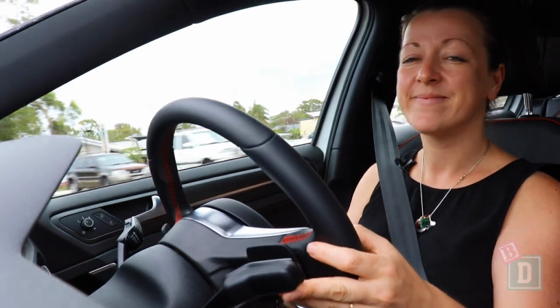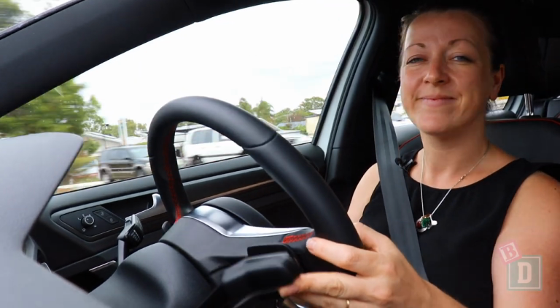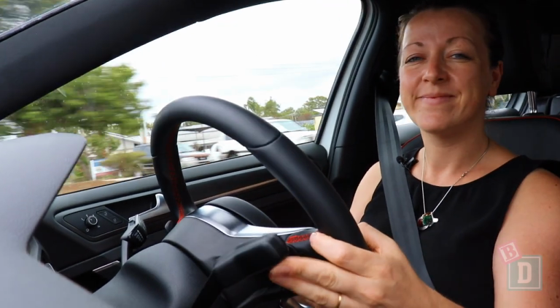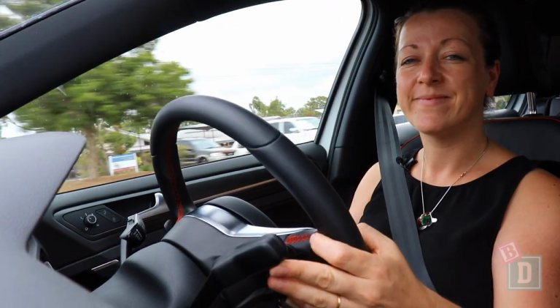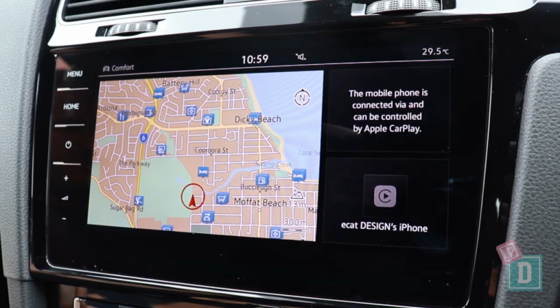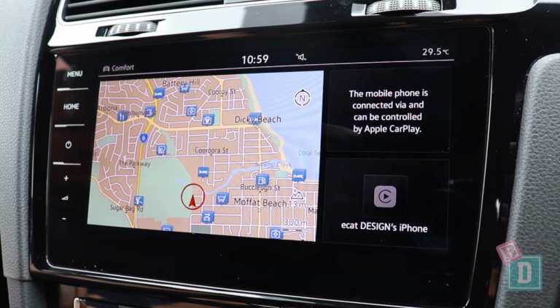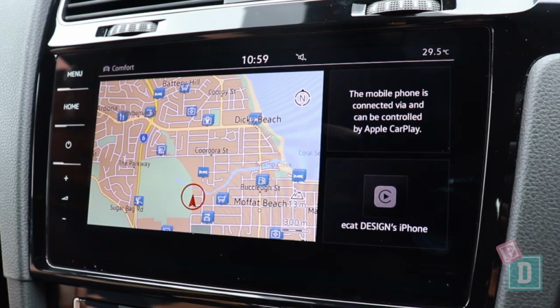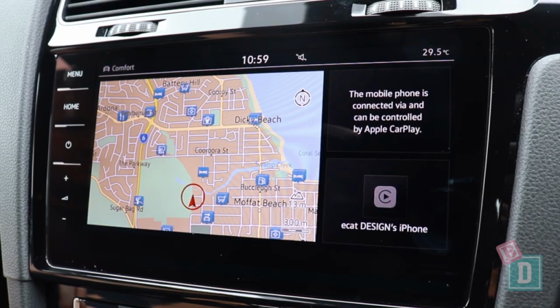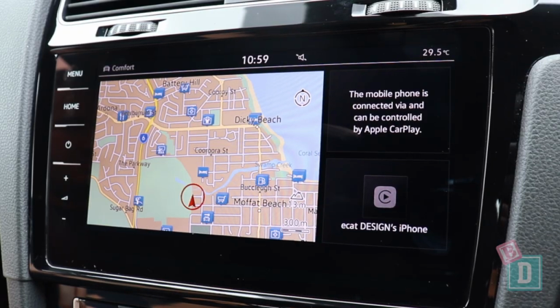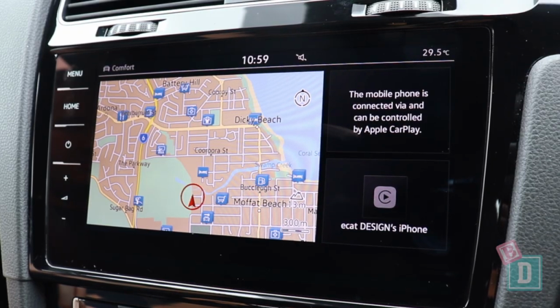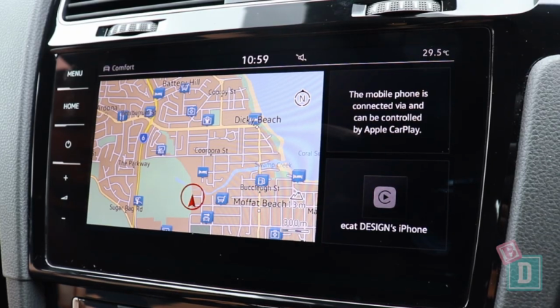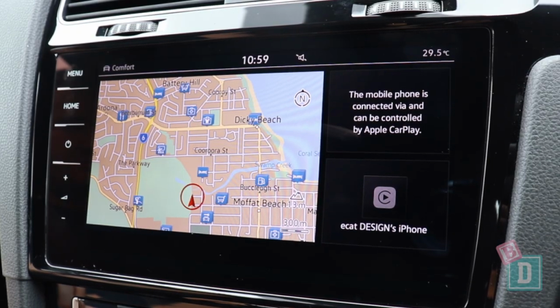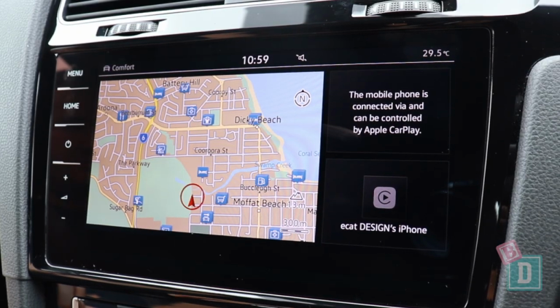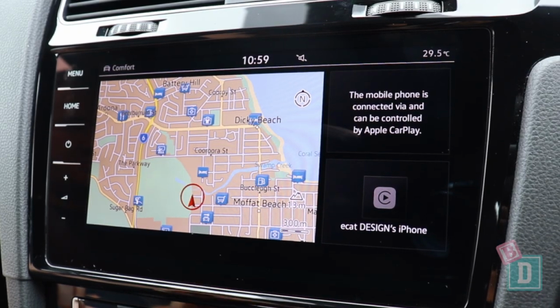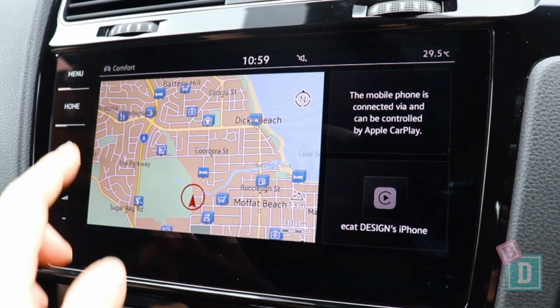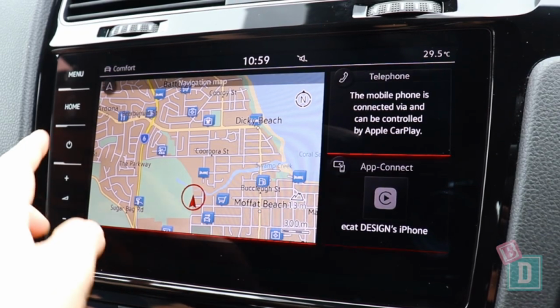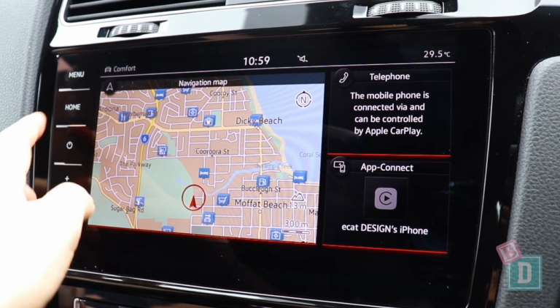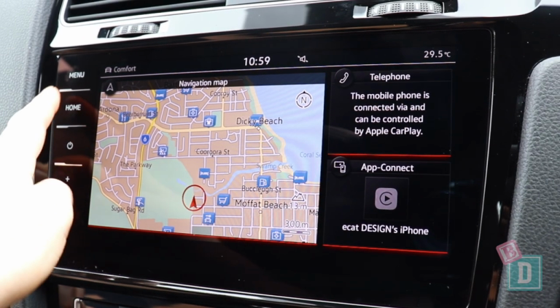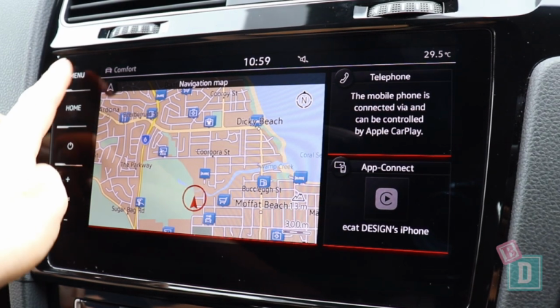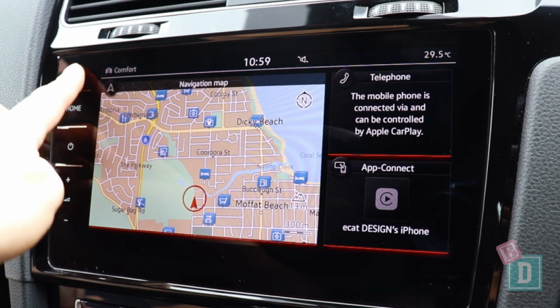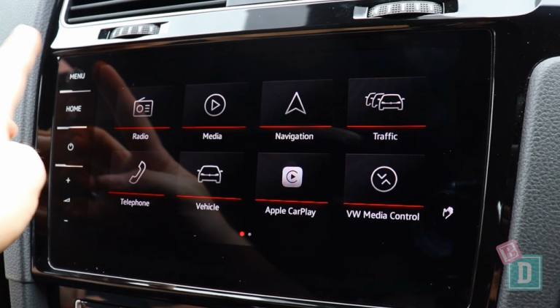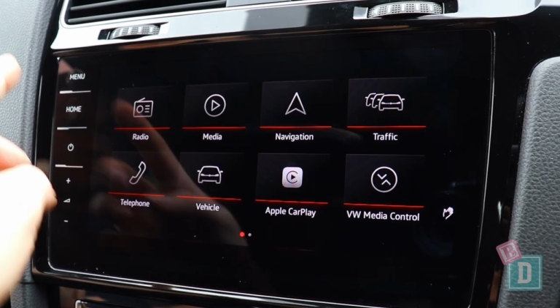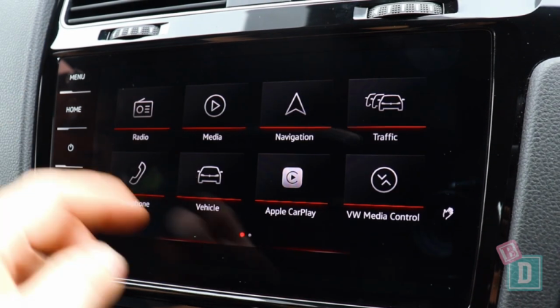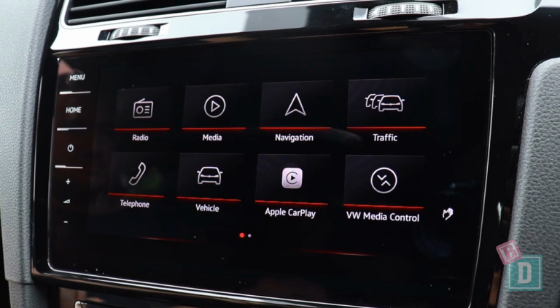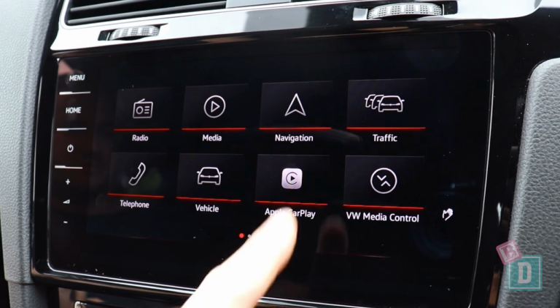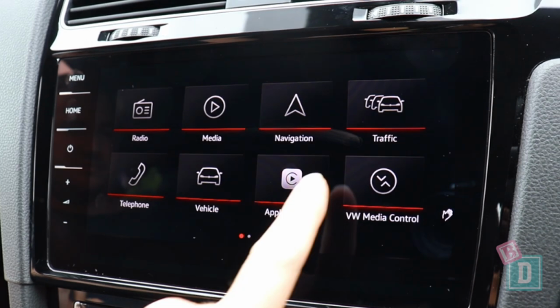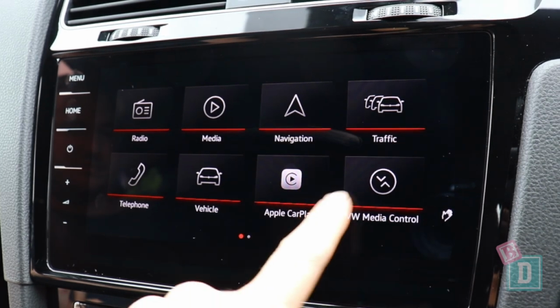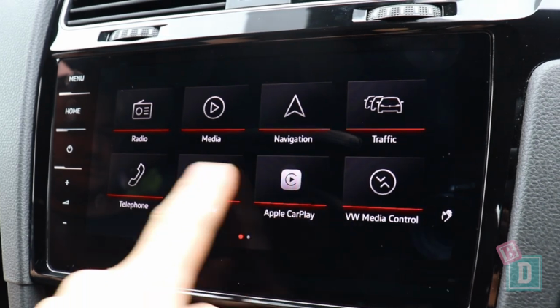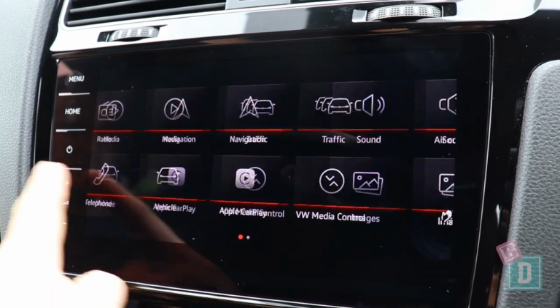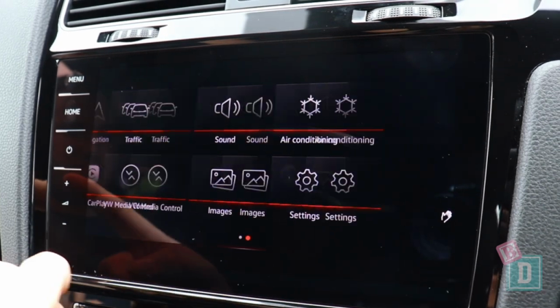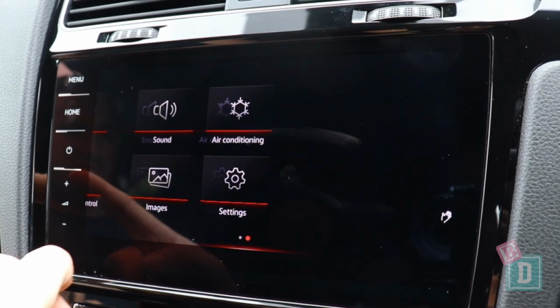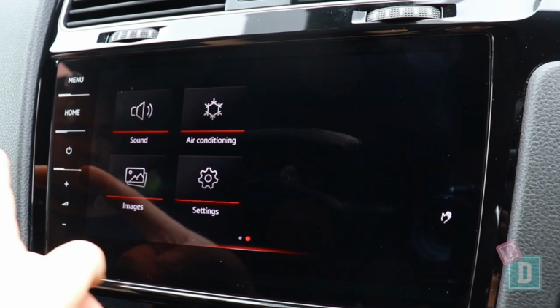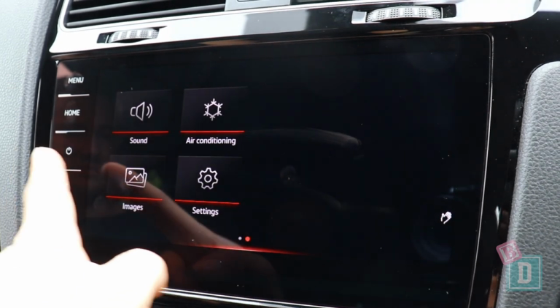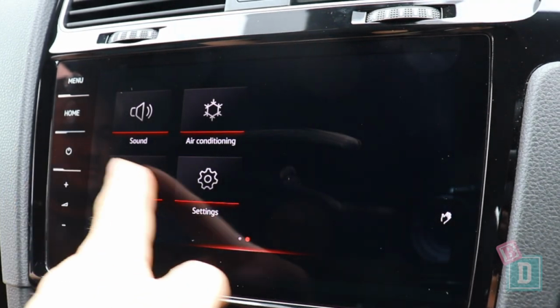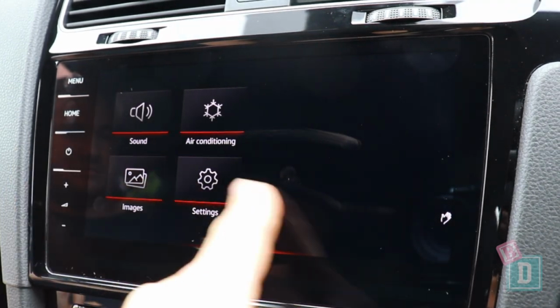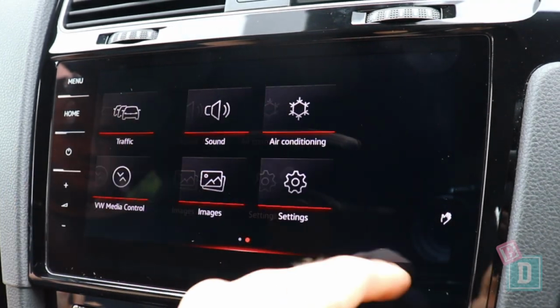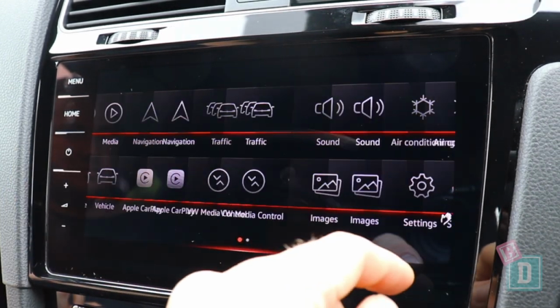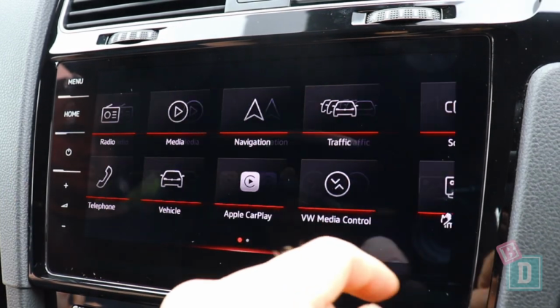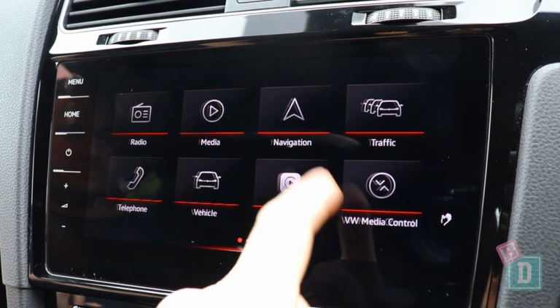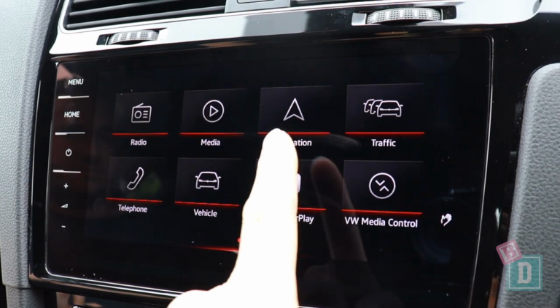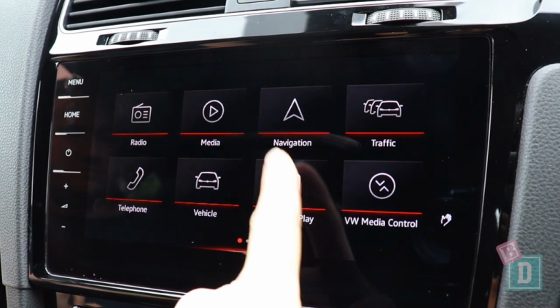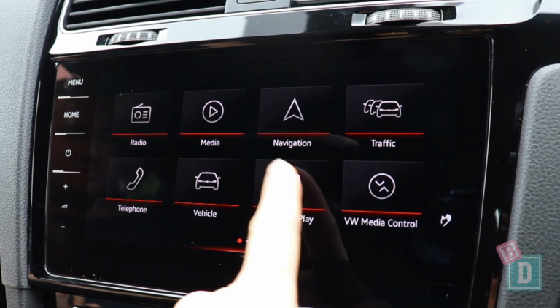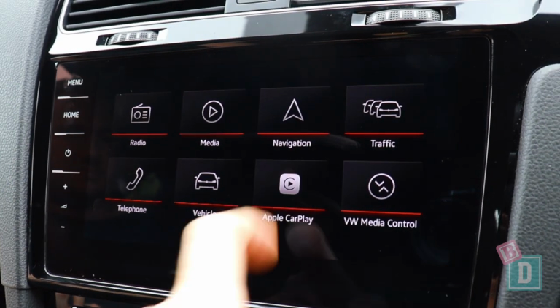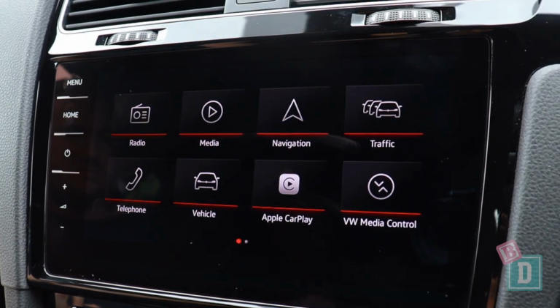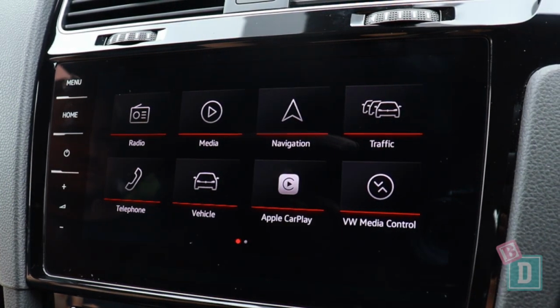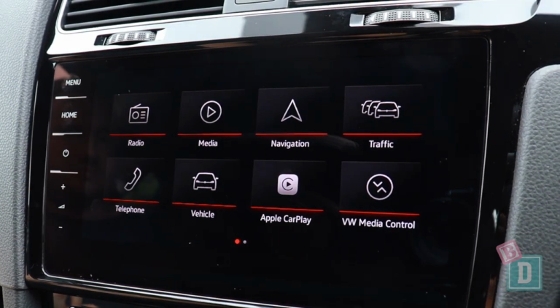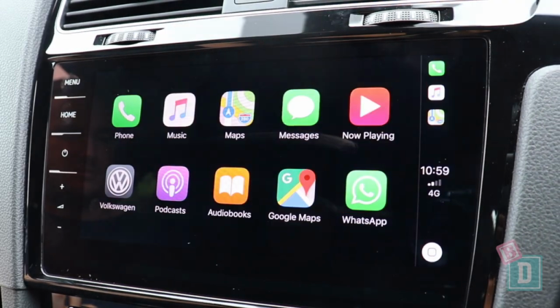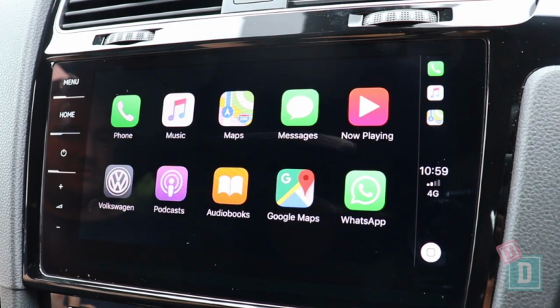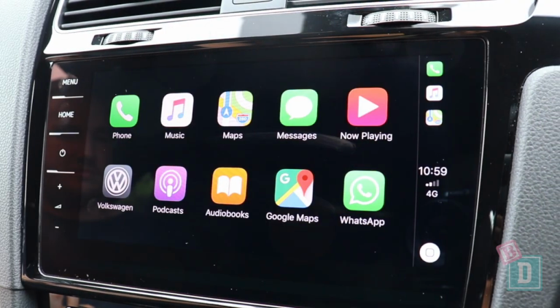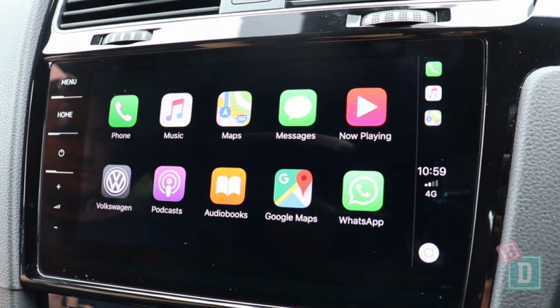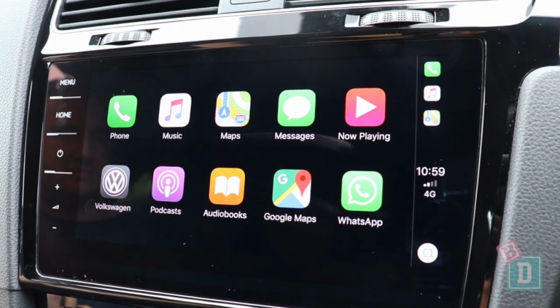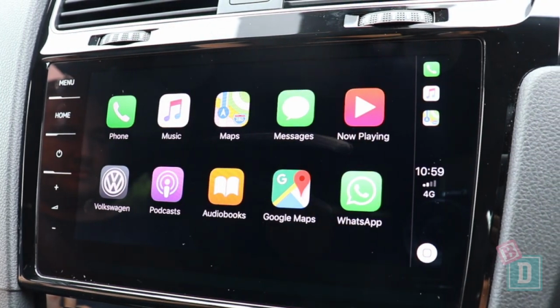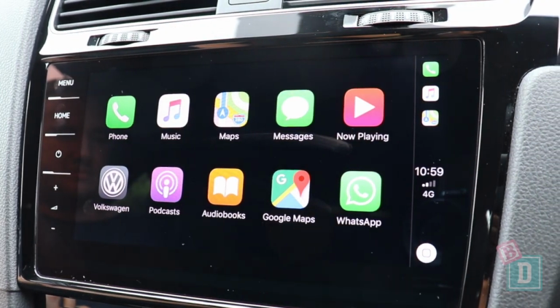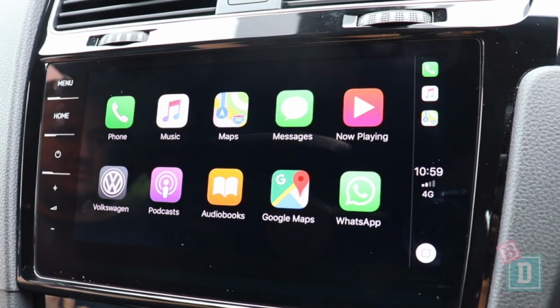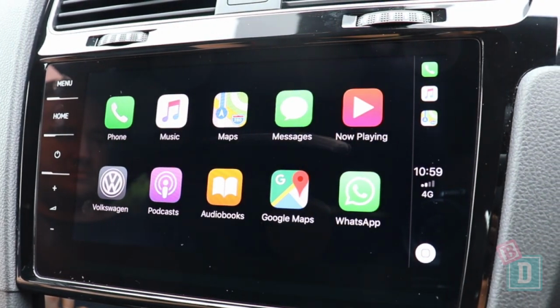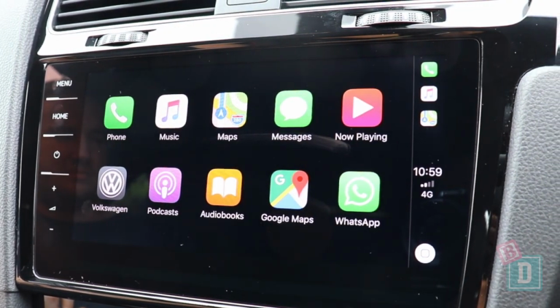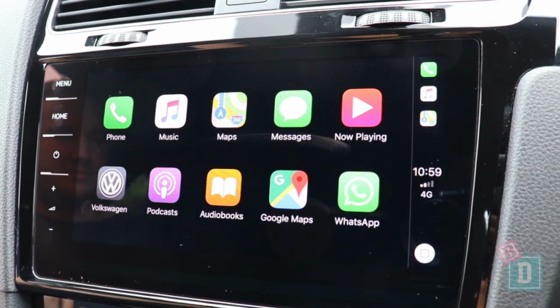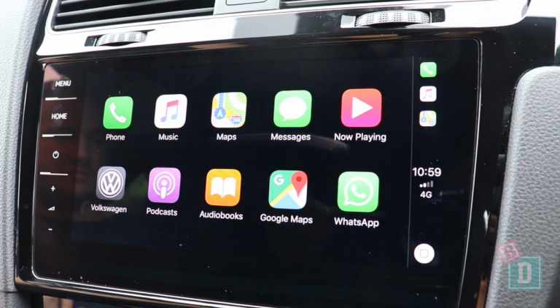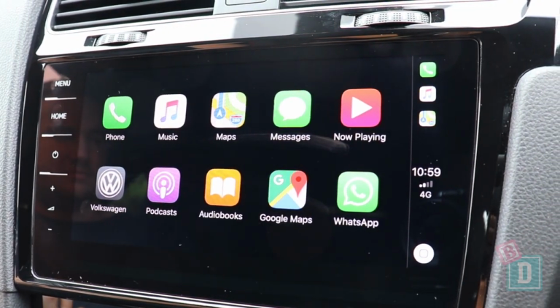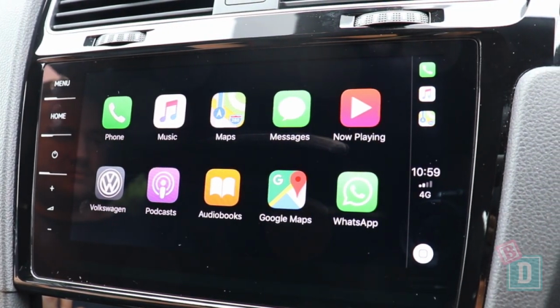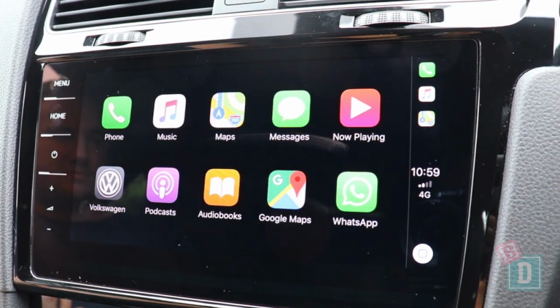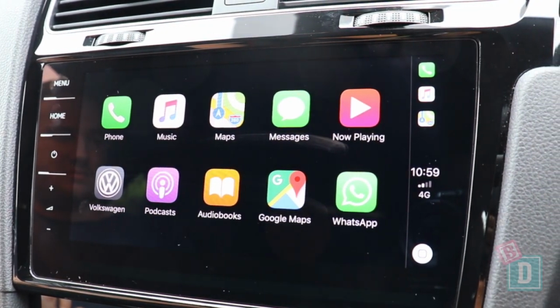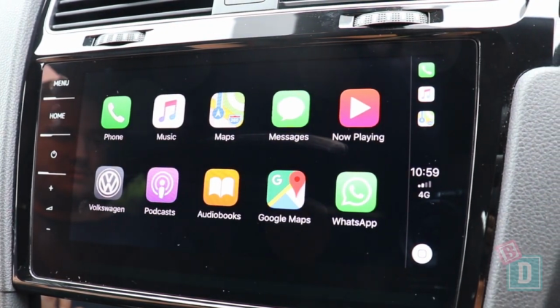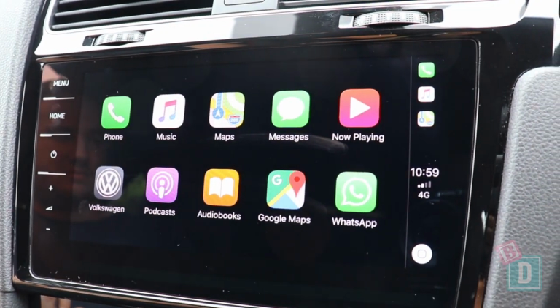The media system in the Golf is really nice and simple and easy to navigate. And it has Apple CarPlay and Android Auto as well, which is fantastic.